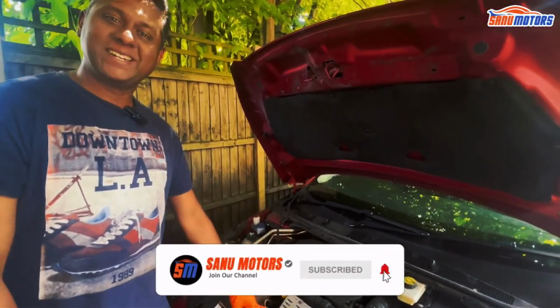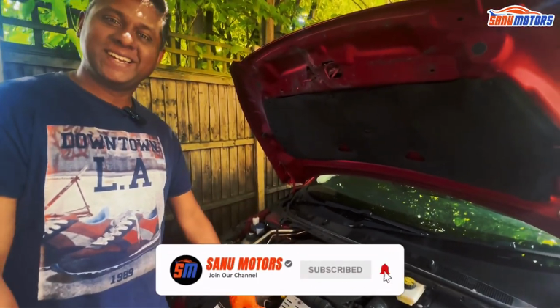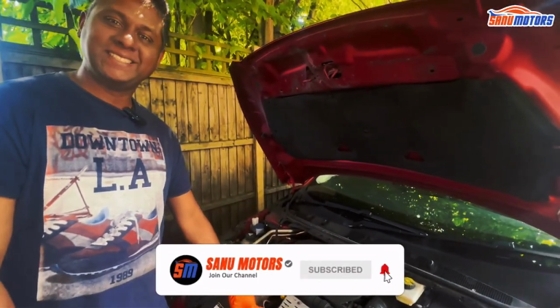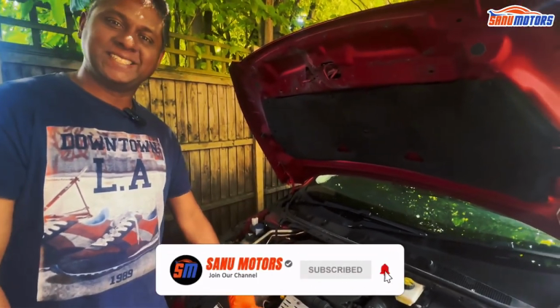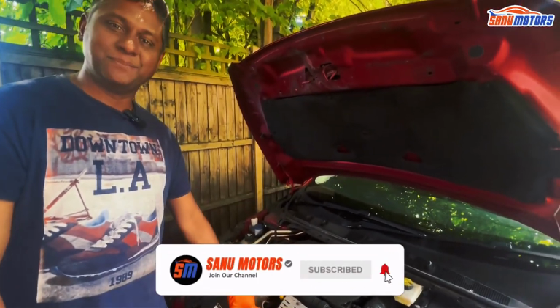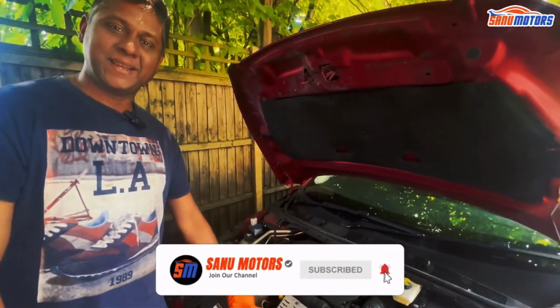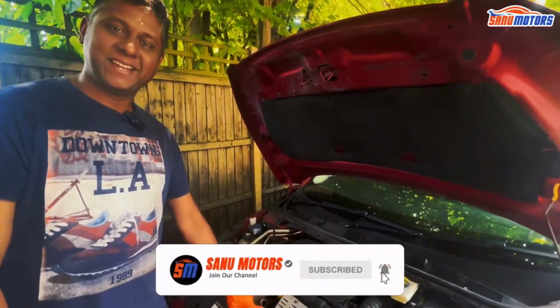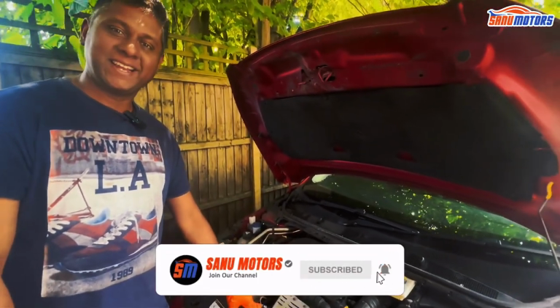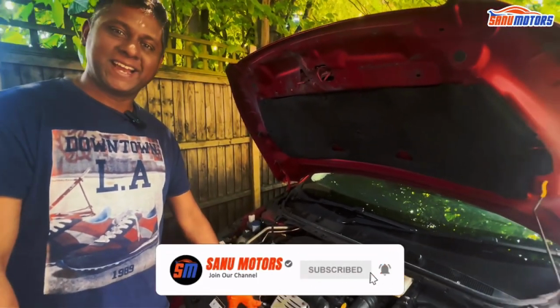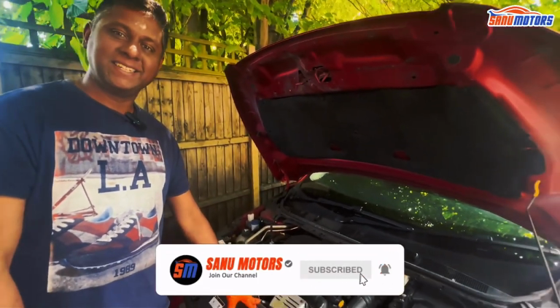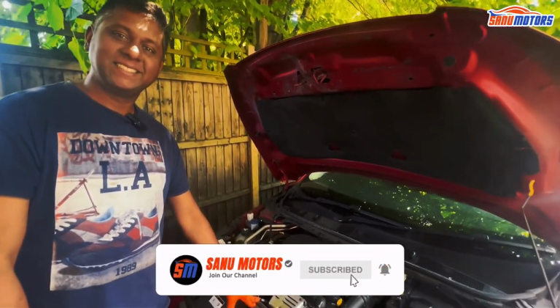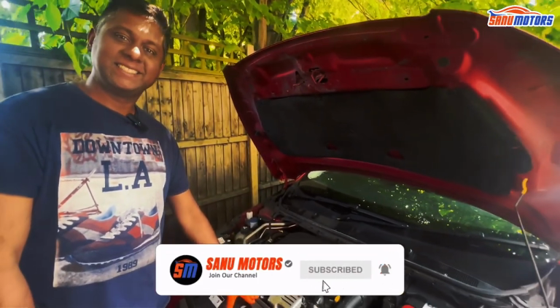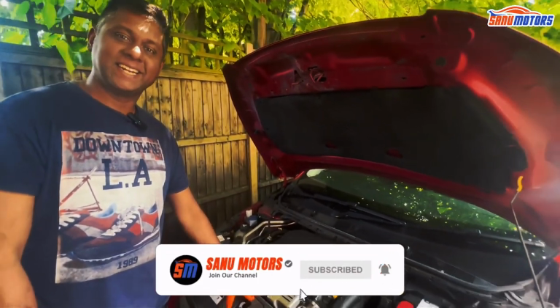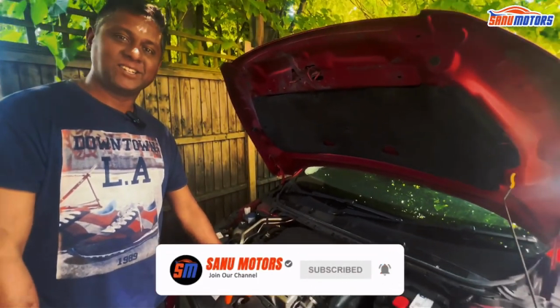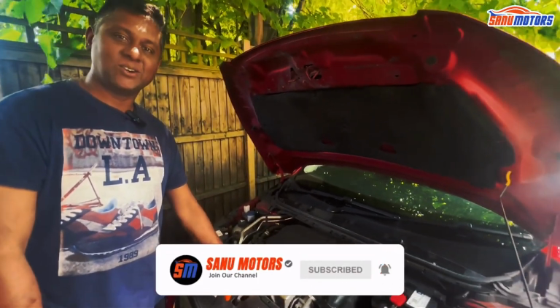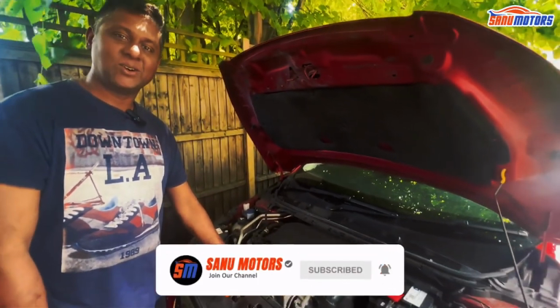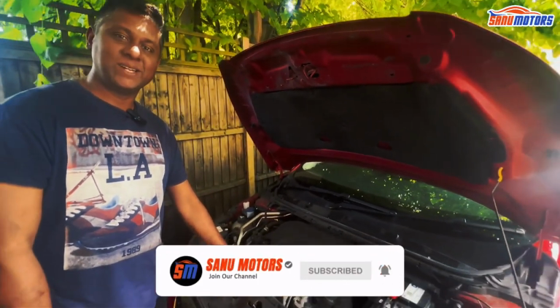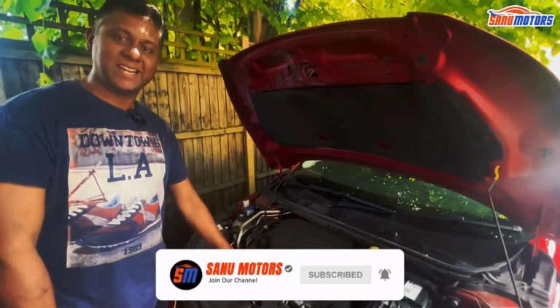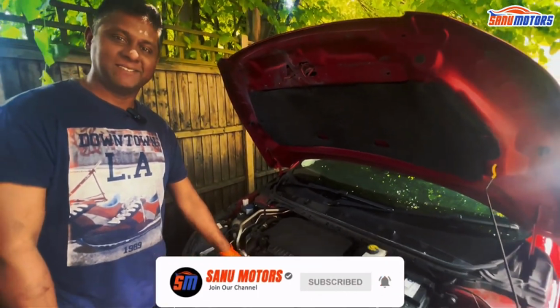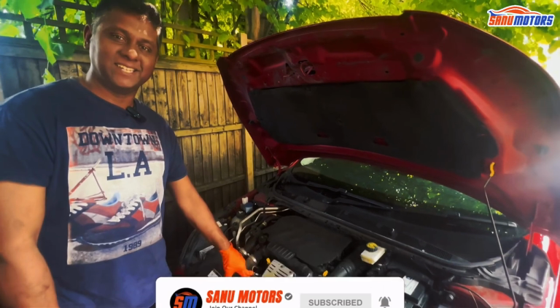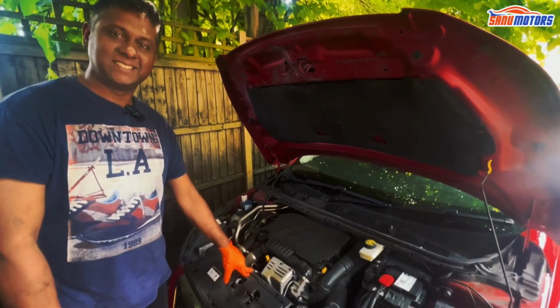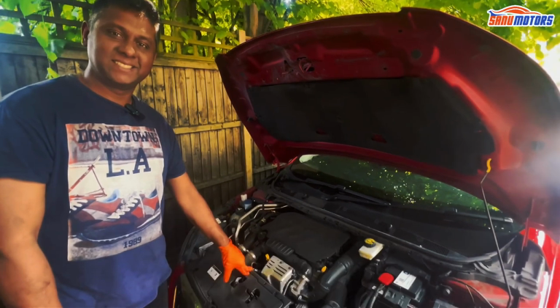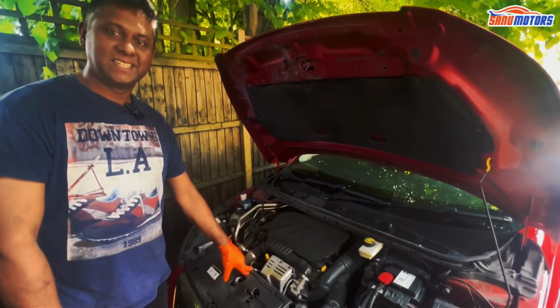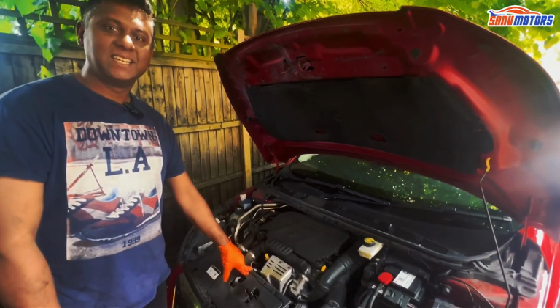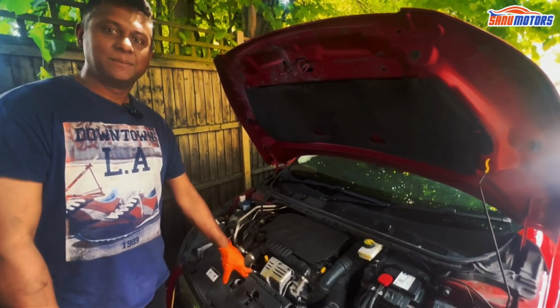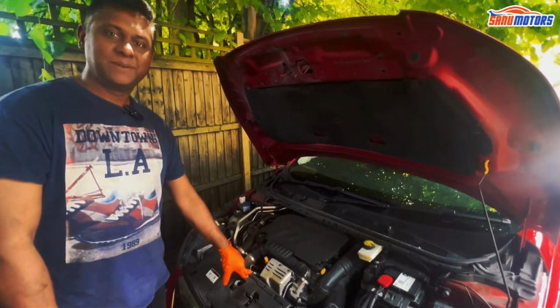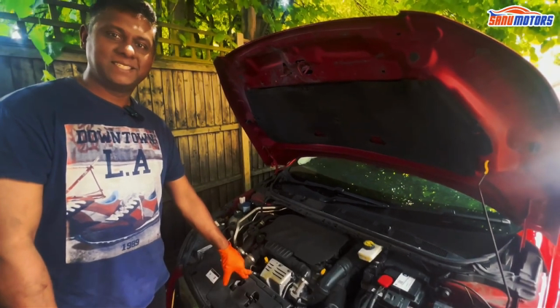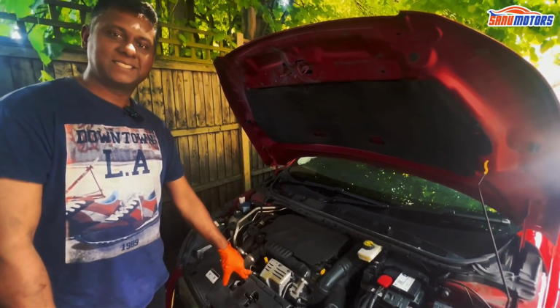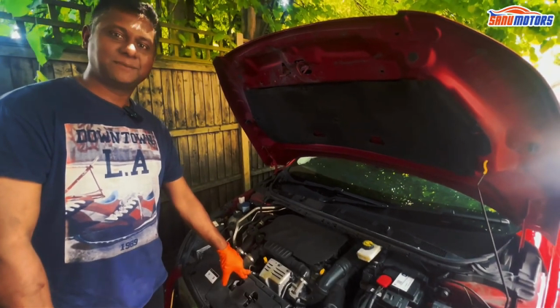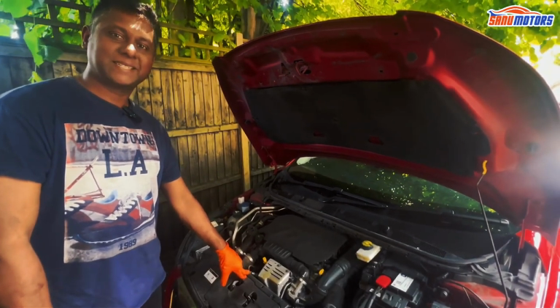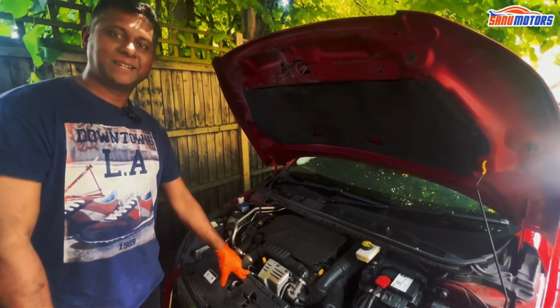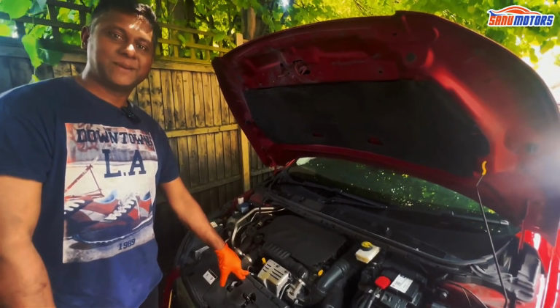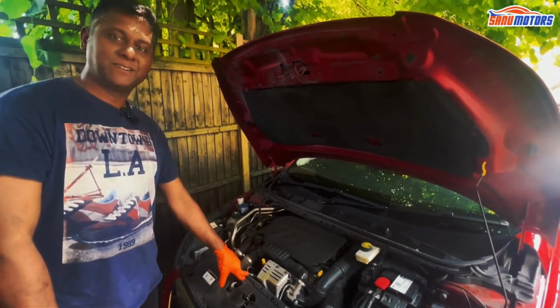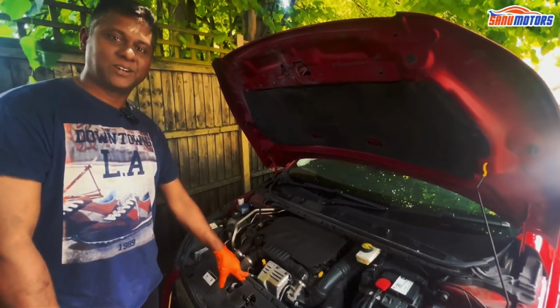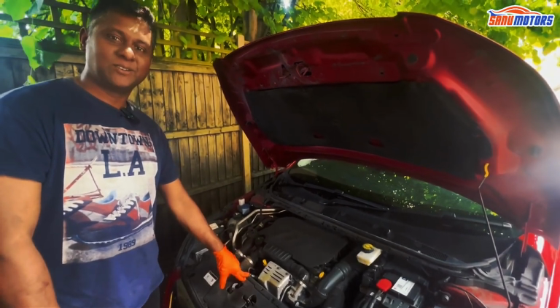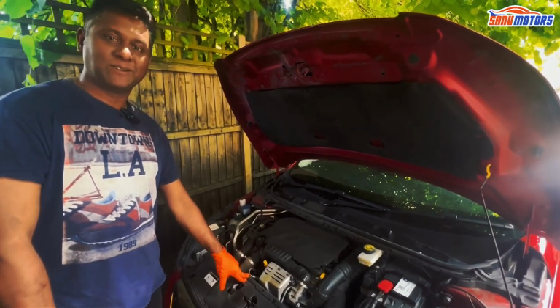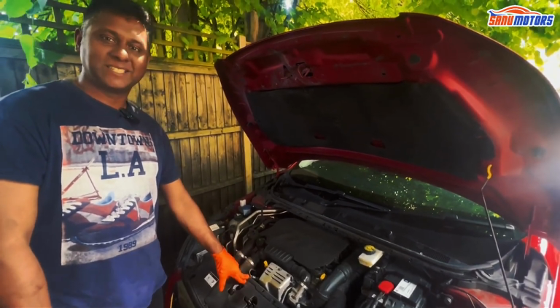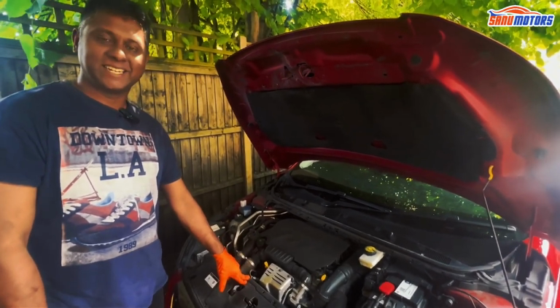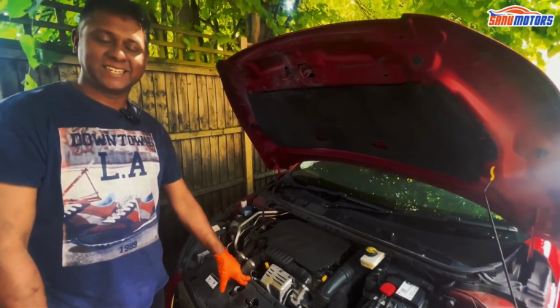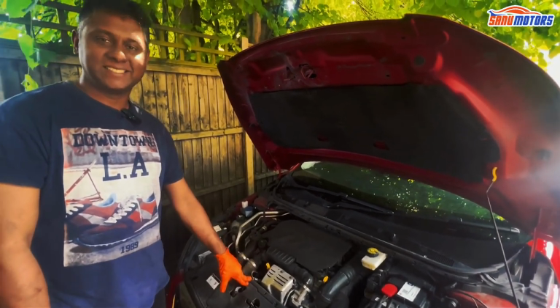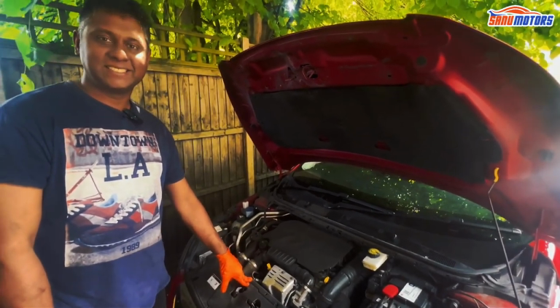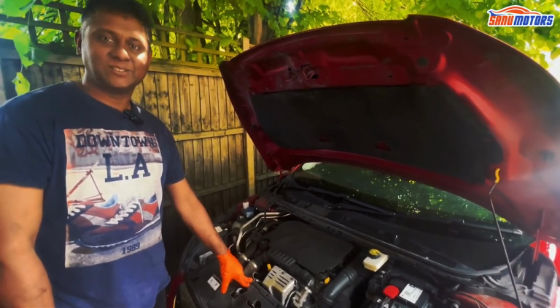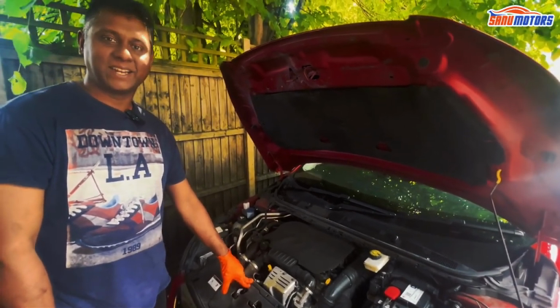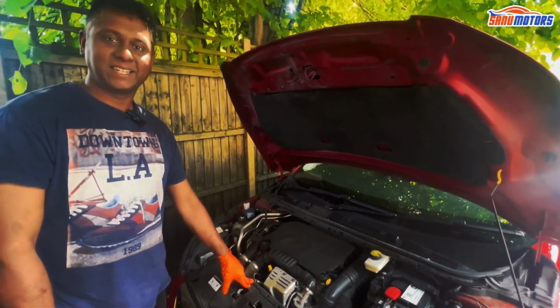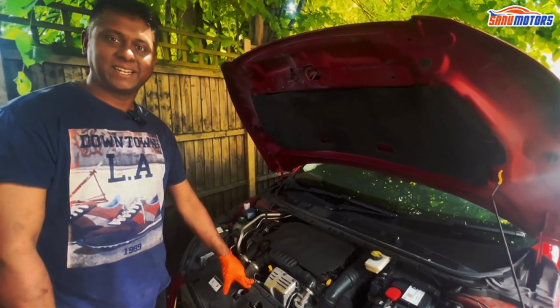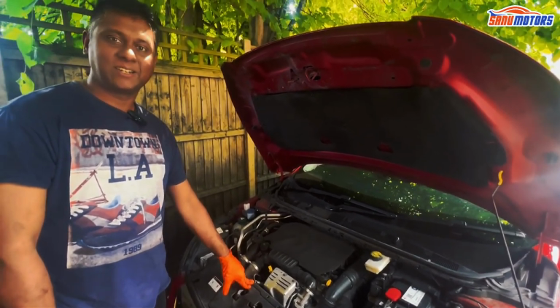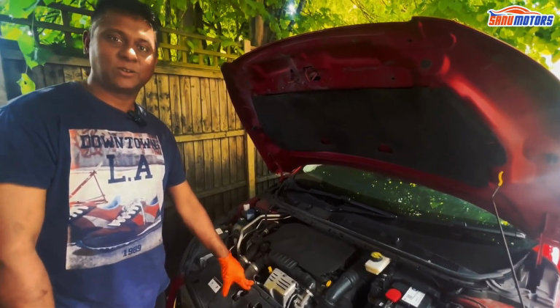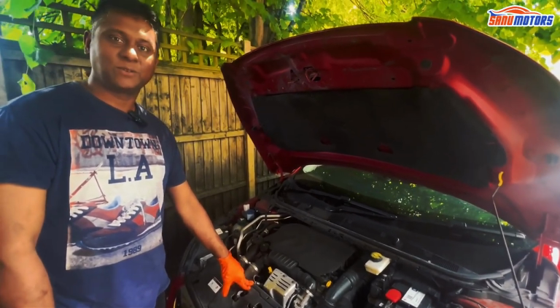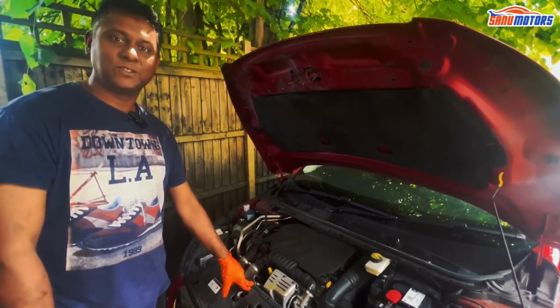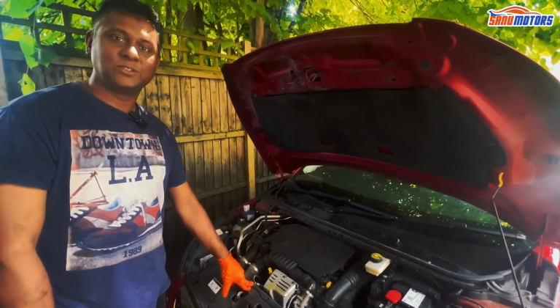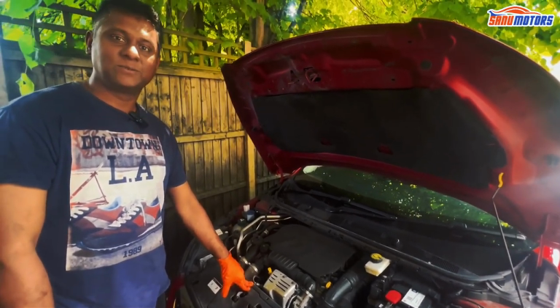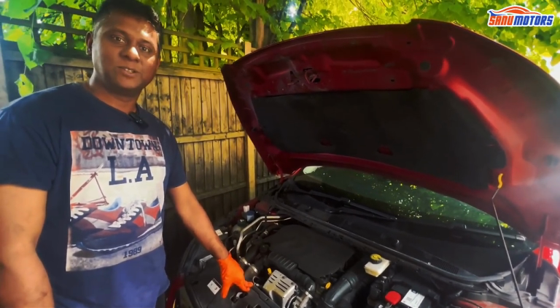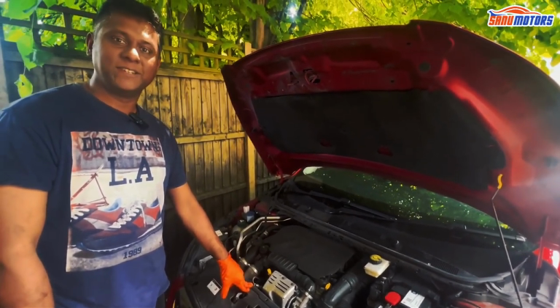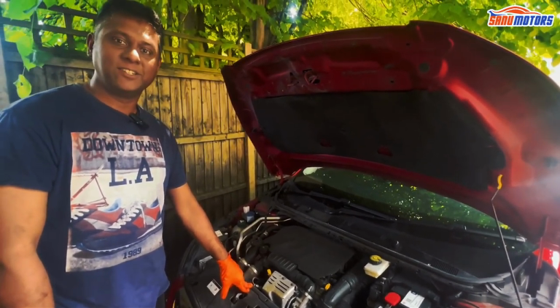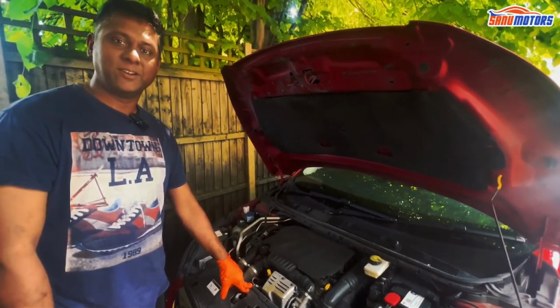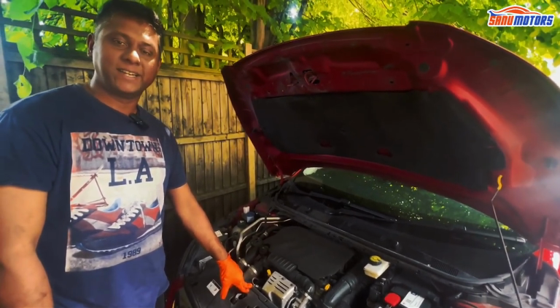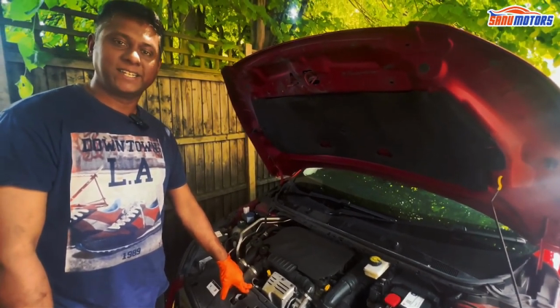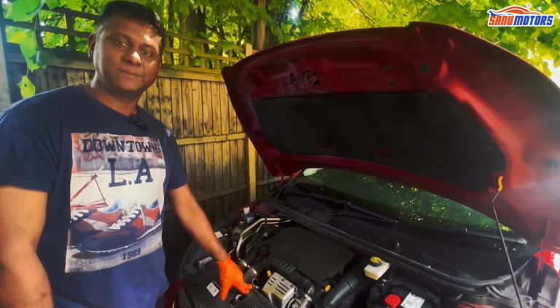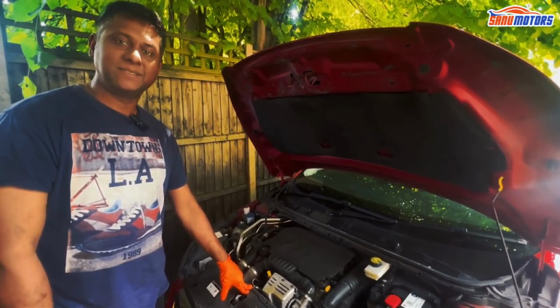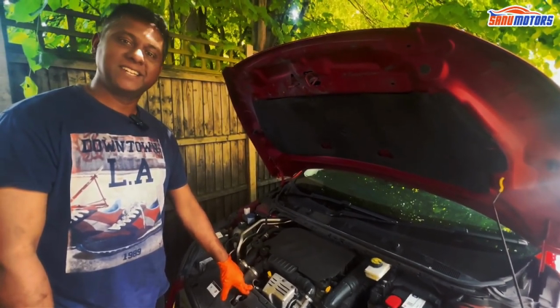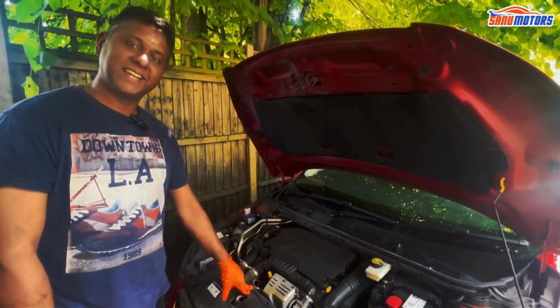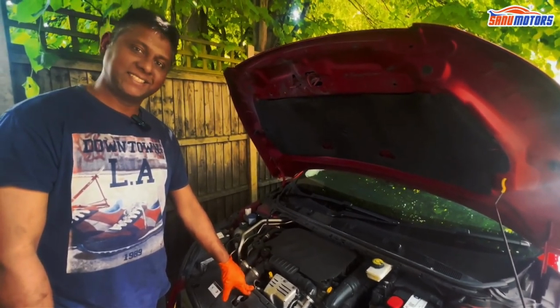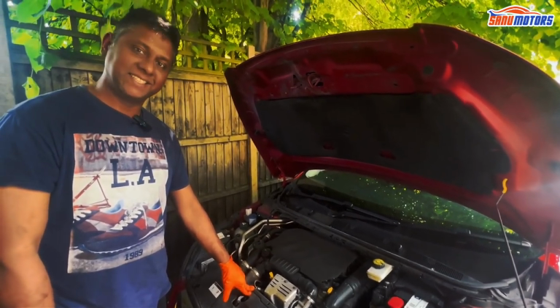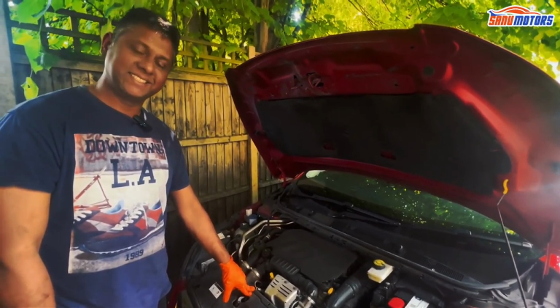Now you know how to top up your engine bay and check your oil levels. Please subscribe and follow our channel — you can get a lot of useful videos and tips like this.